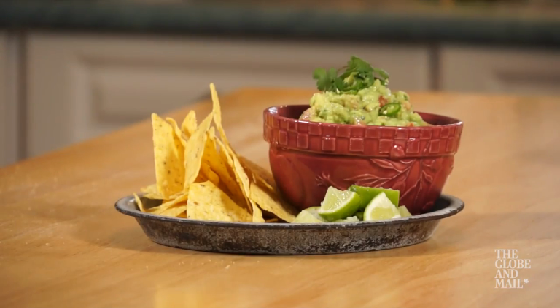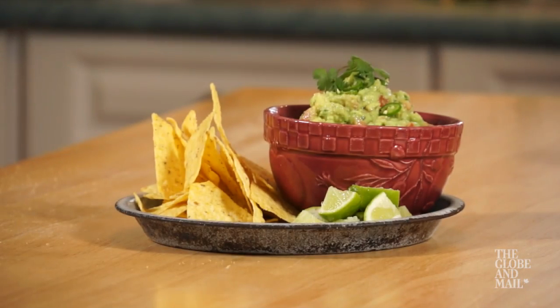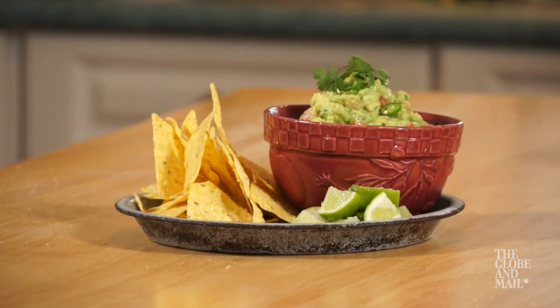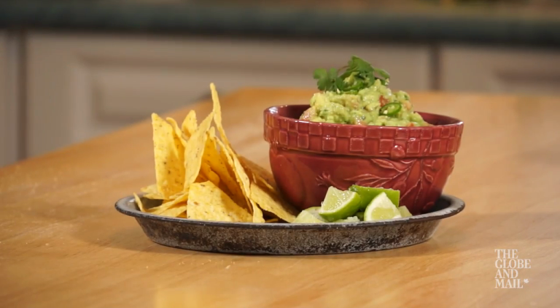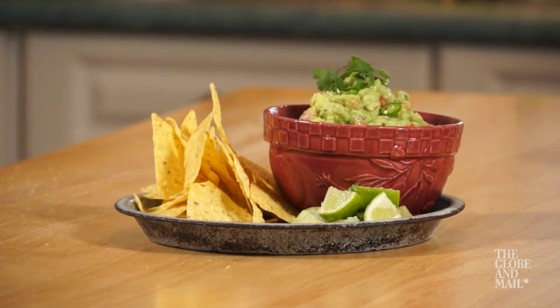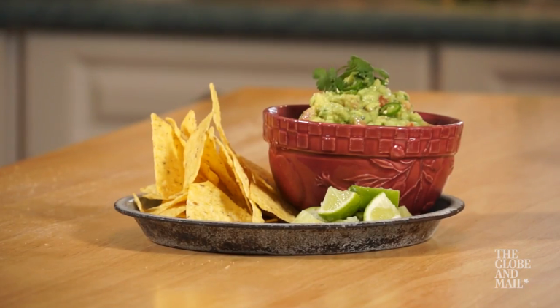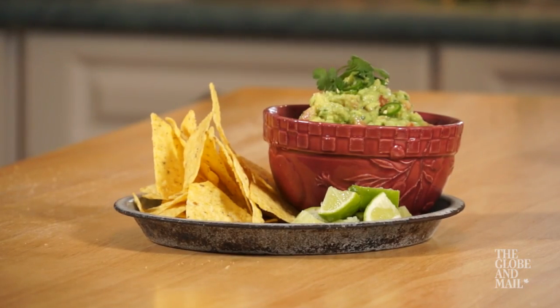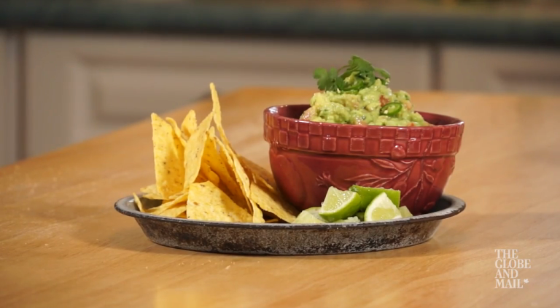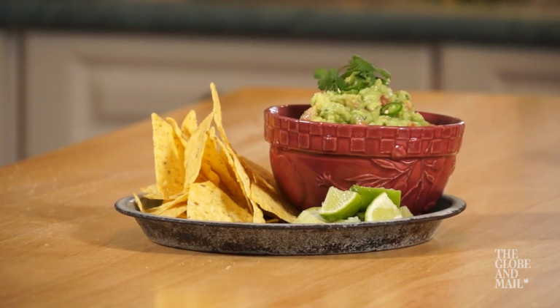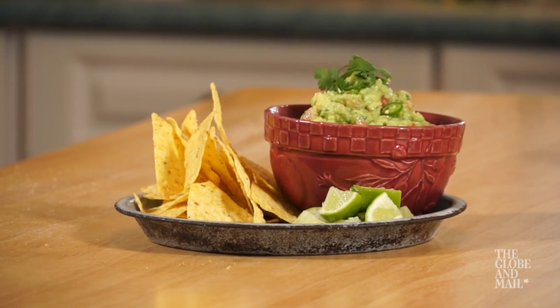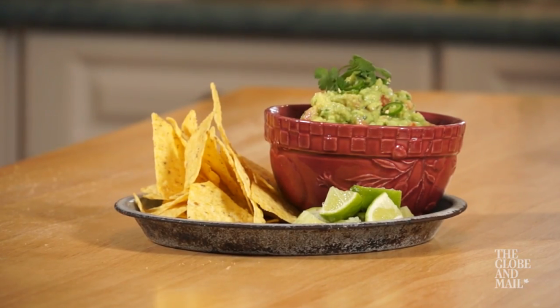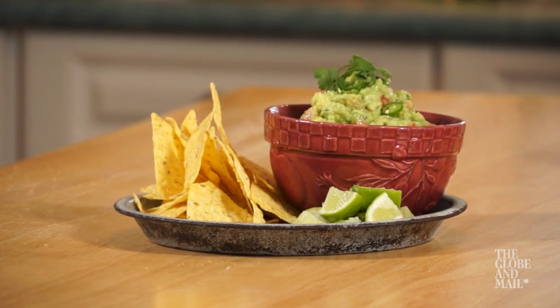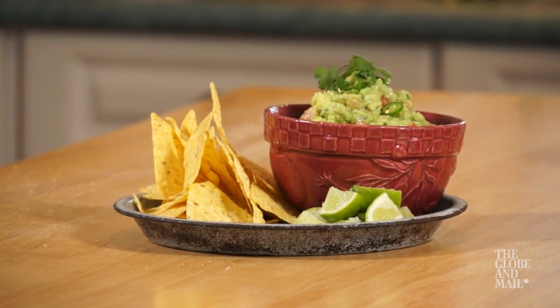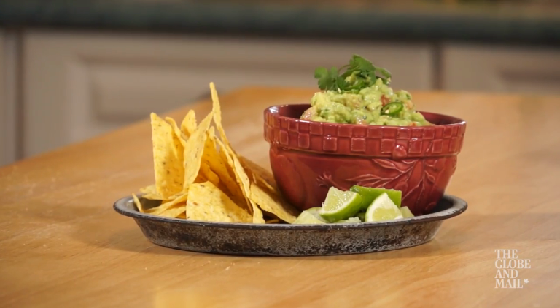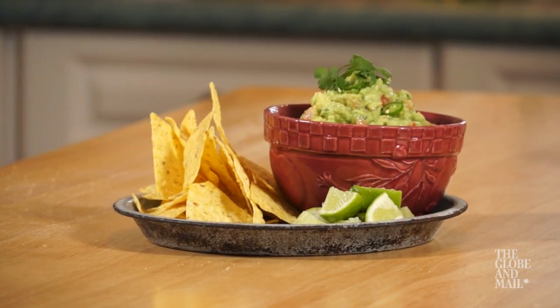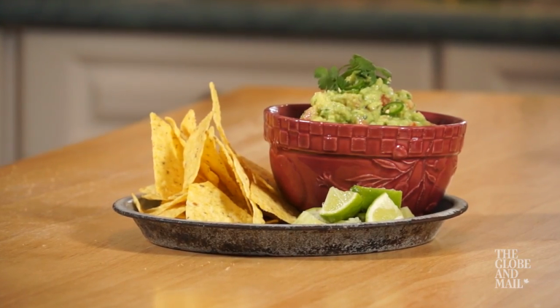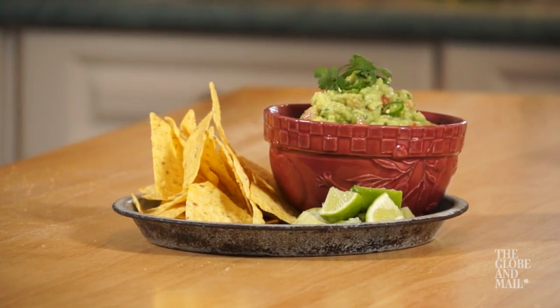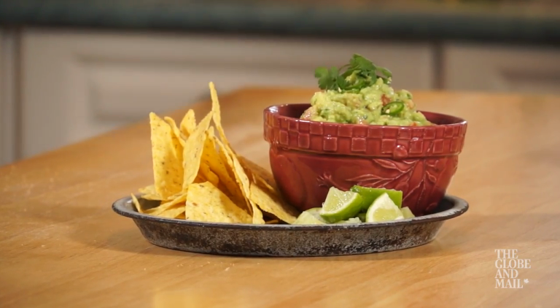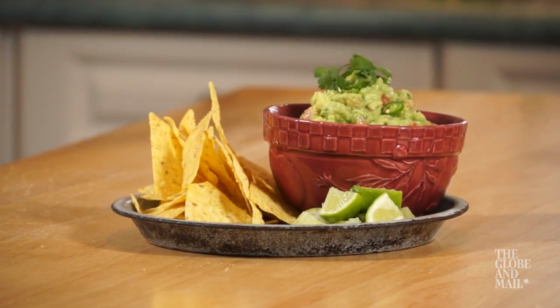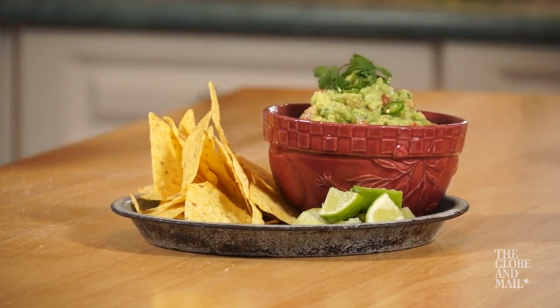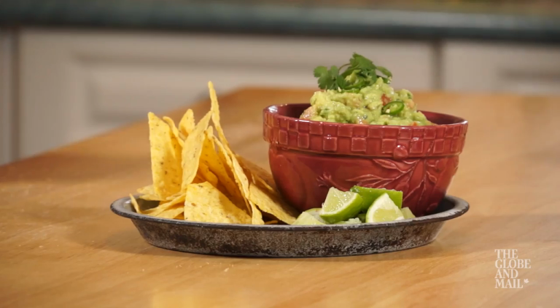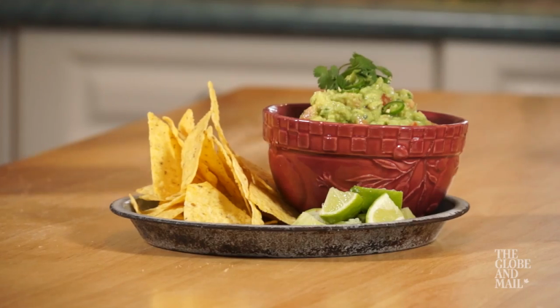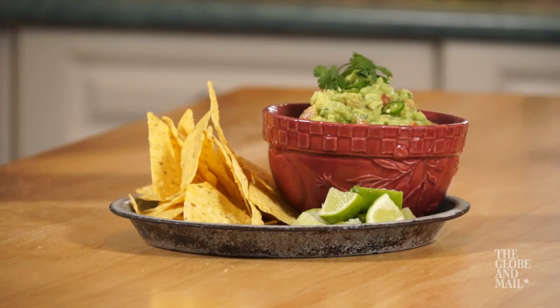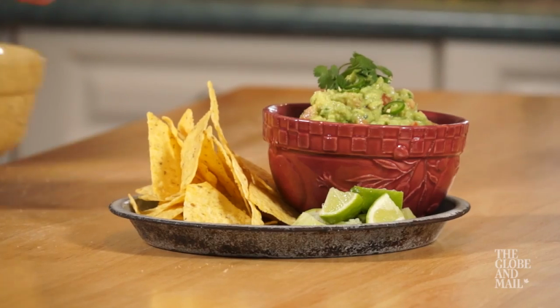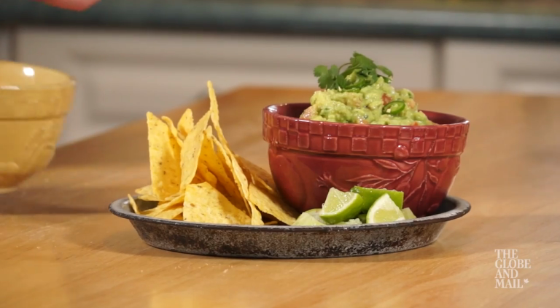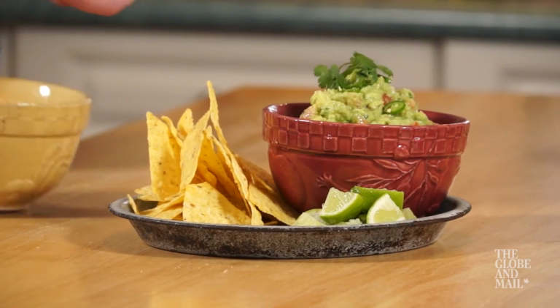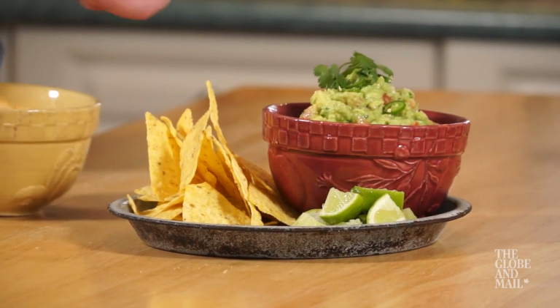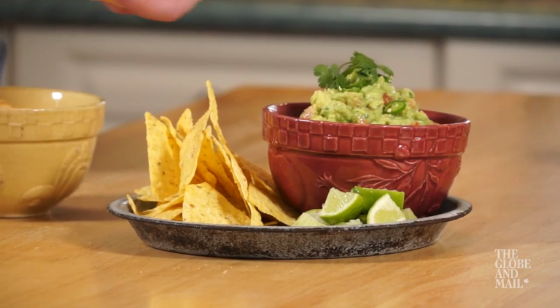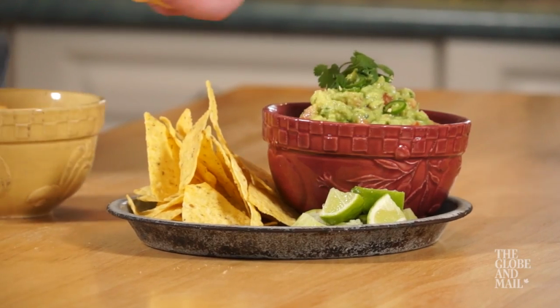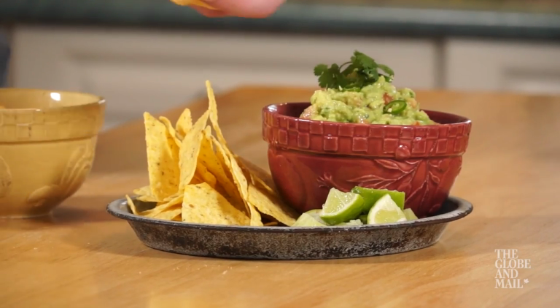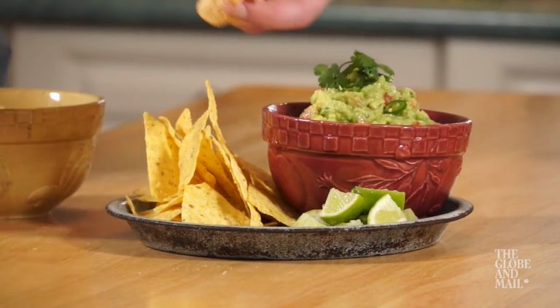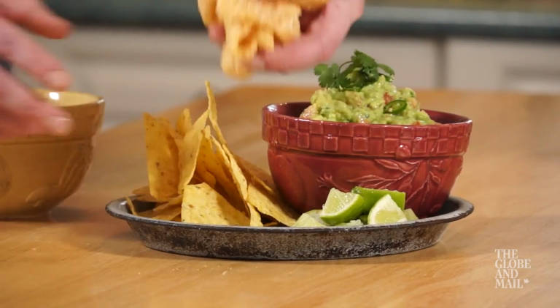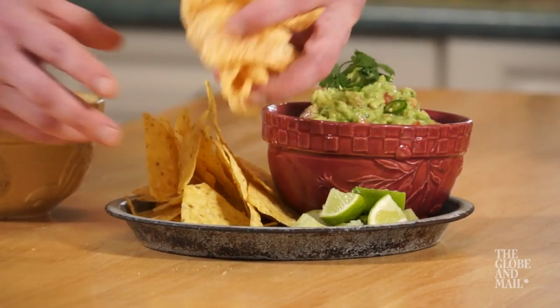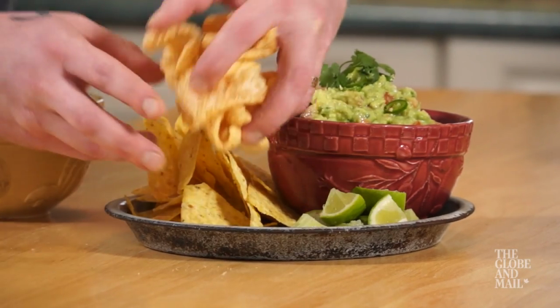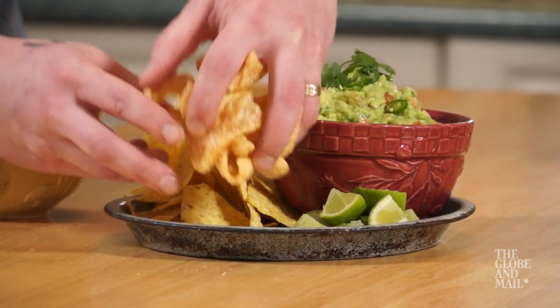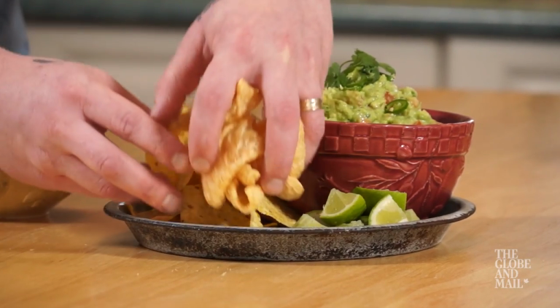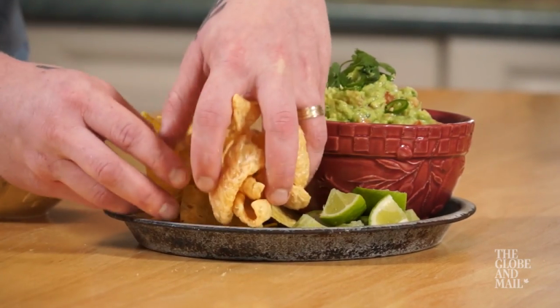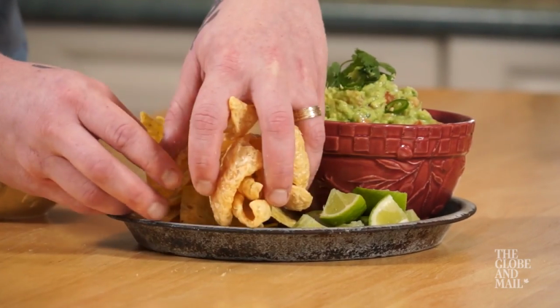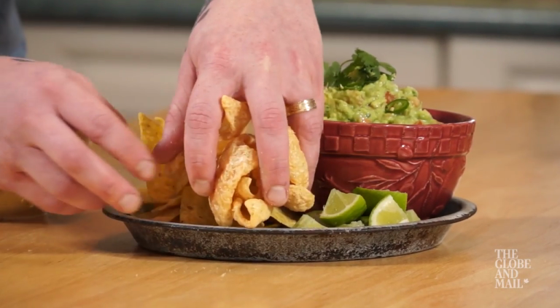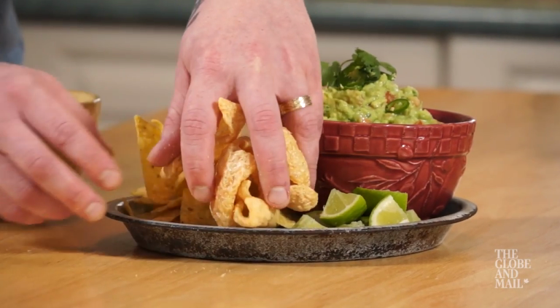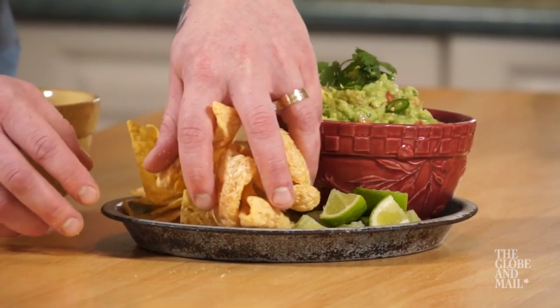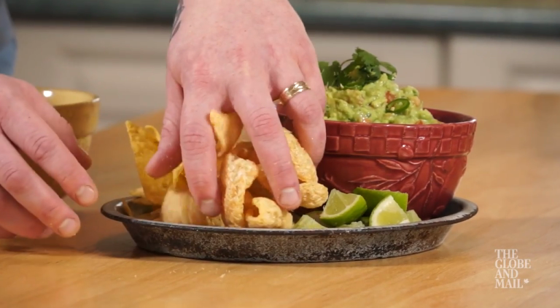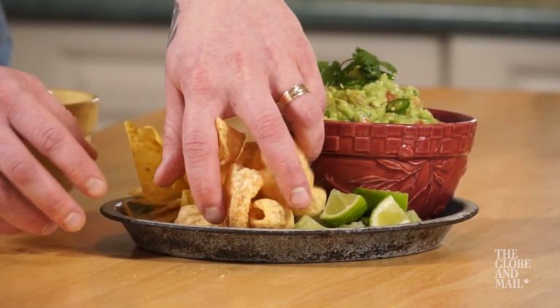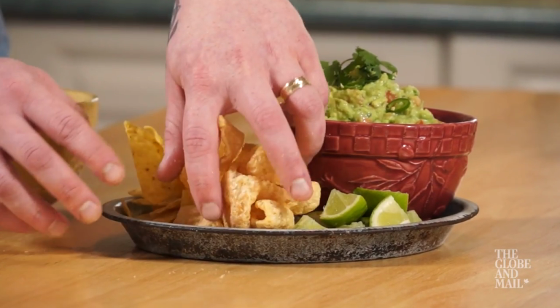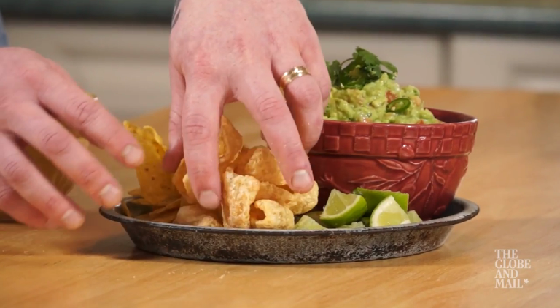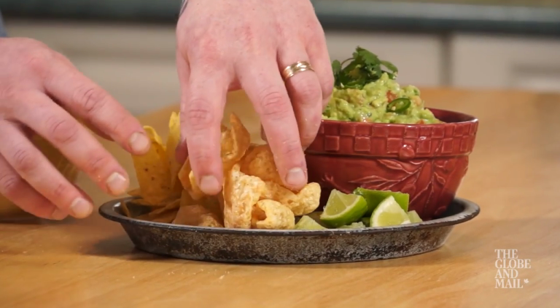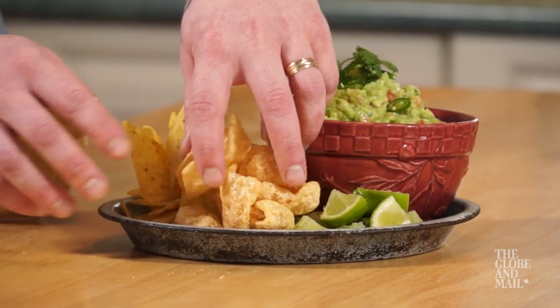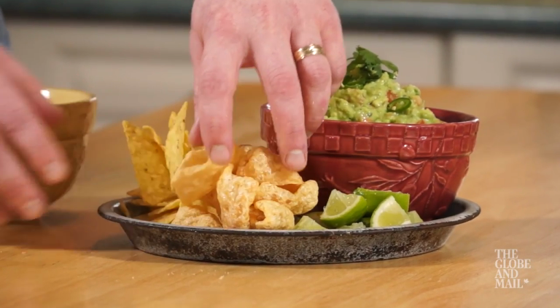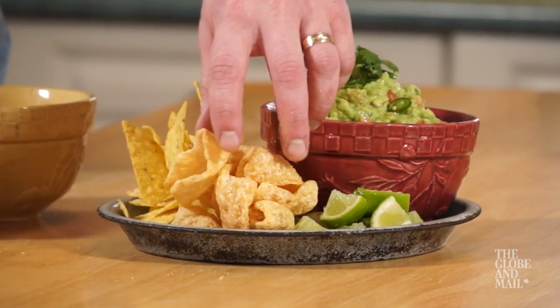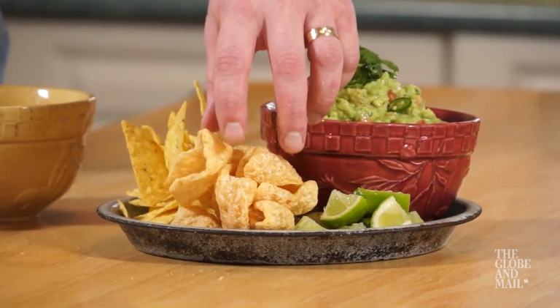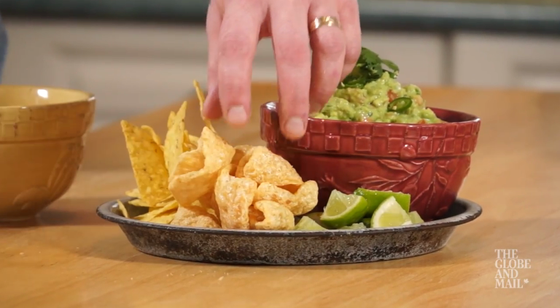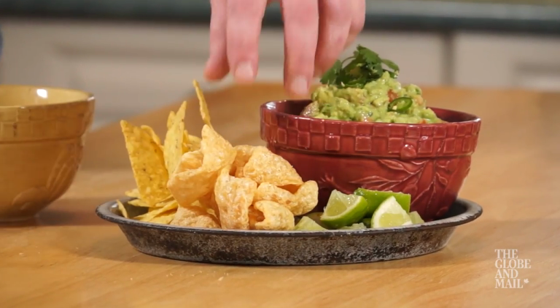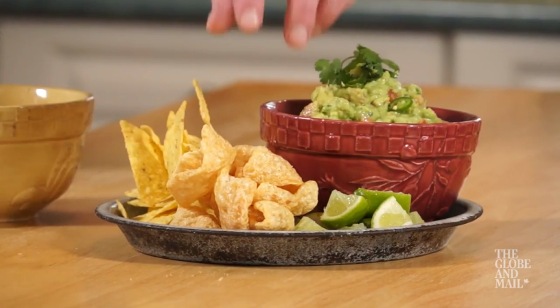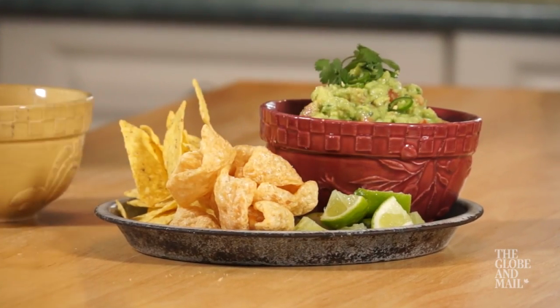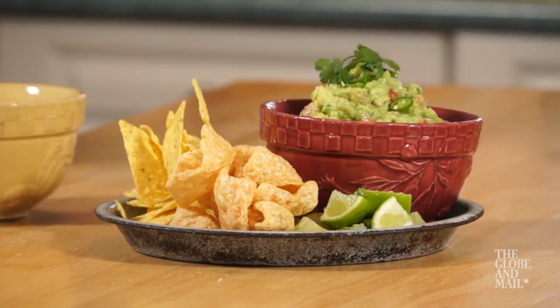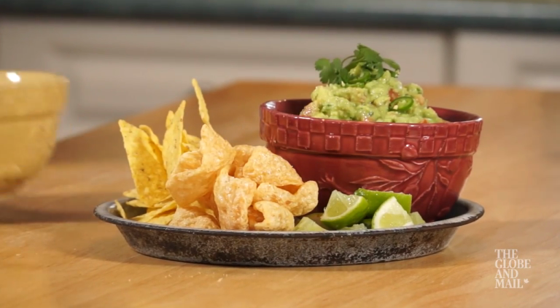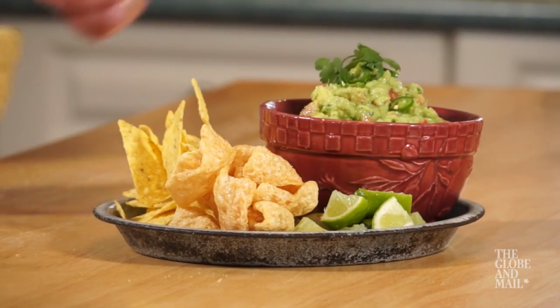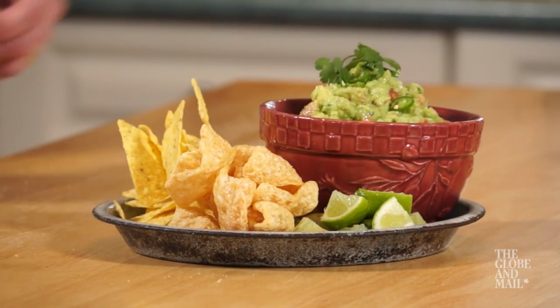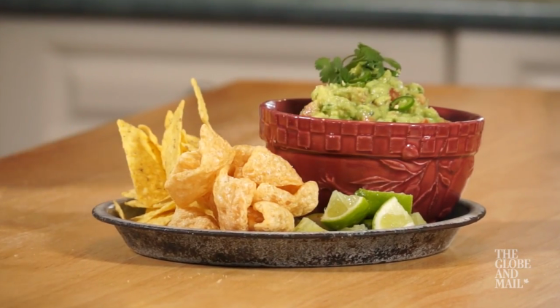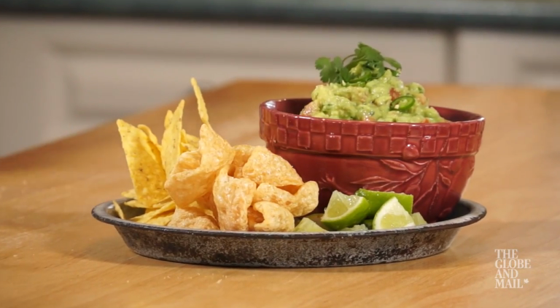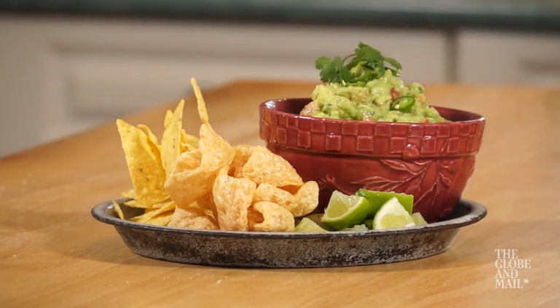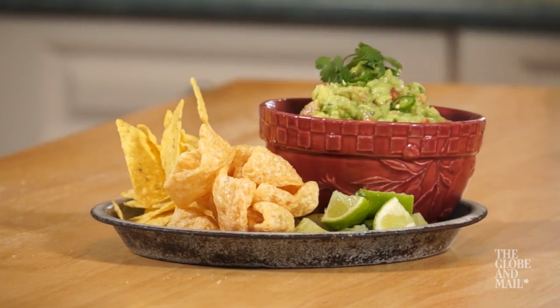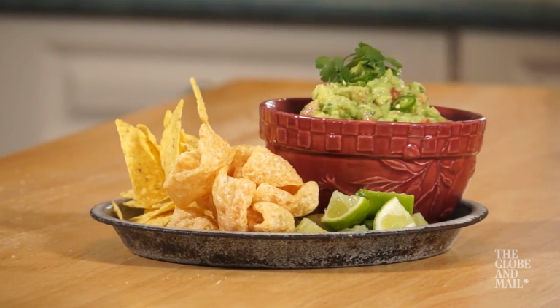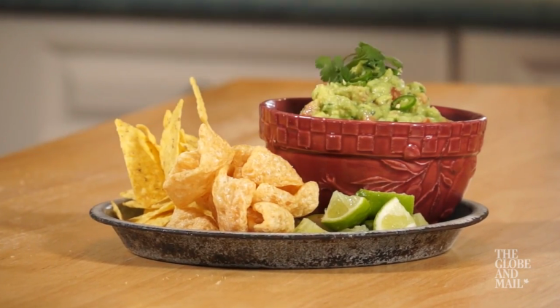Now pile it high with warm, crispy corn chips, and maybe even some pork rinds on the side. Let the fiesta begin.